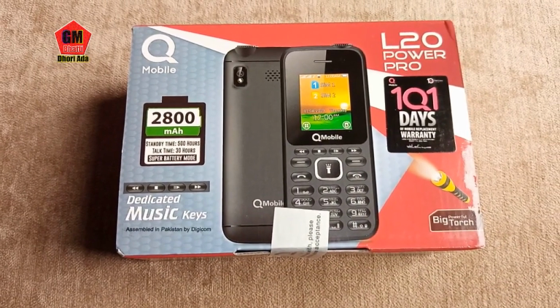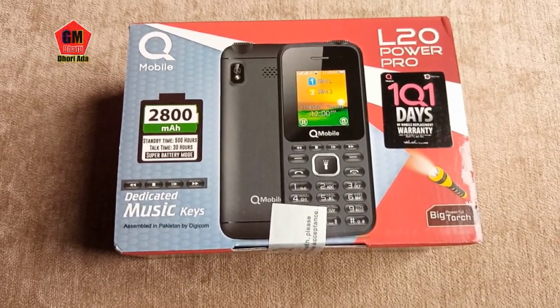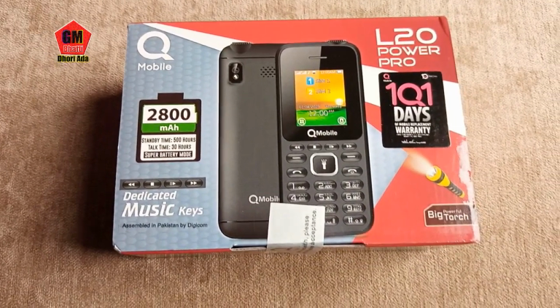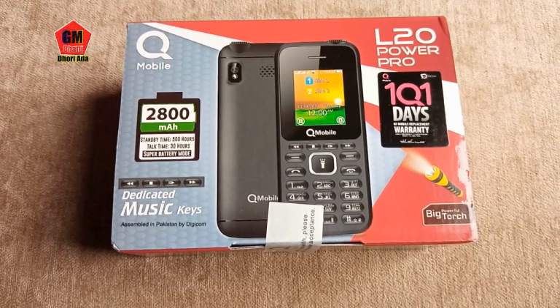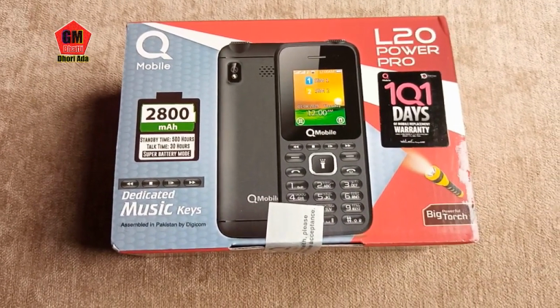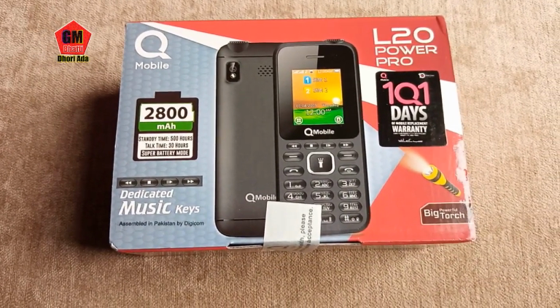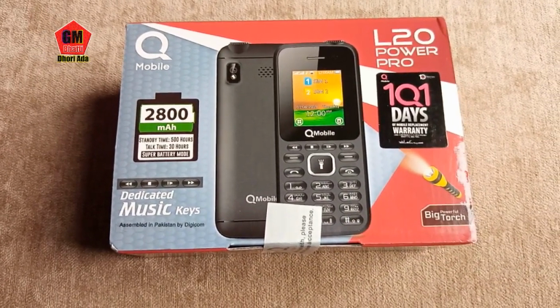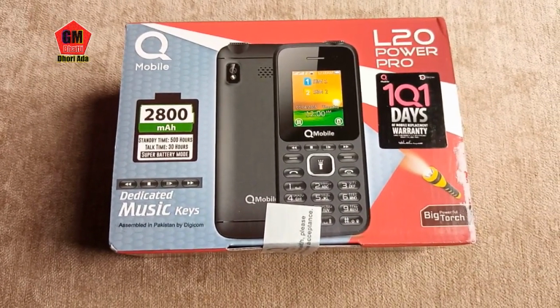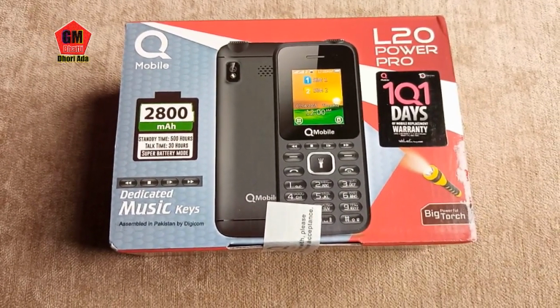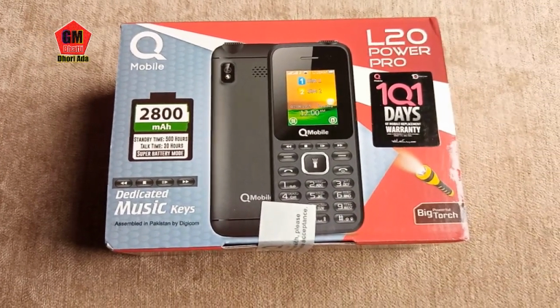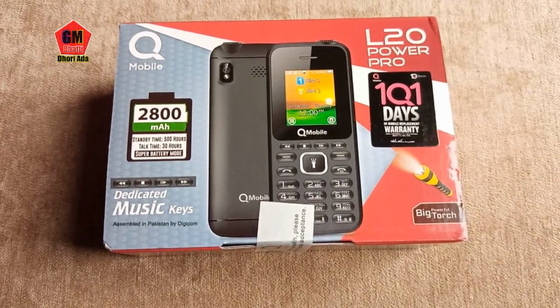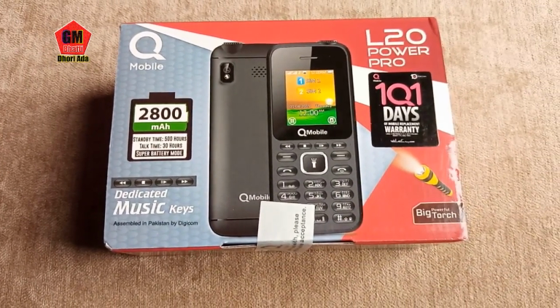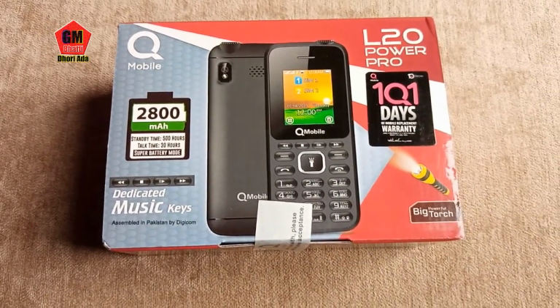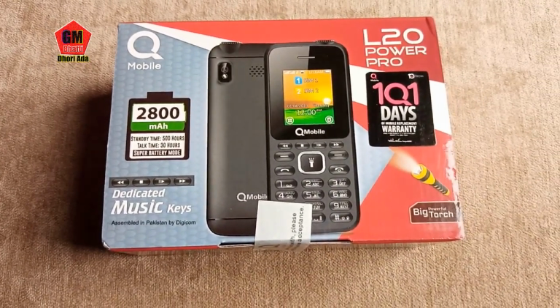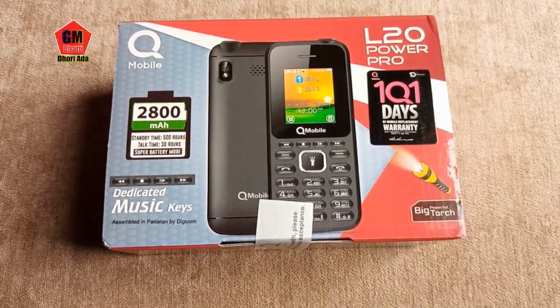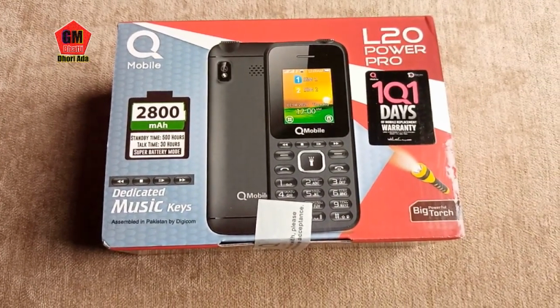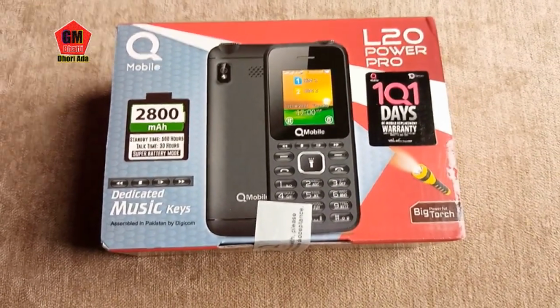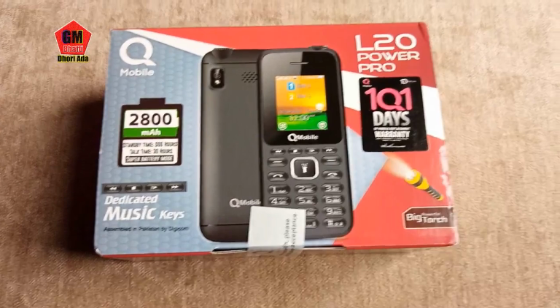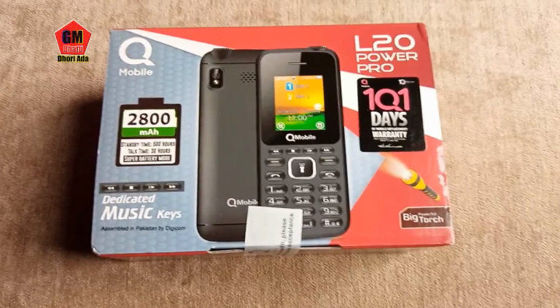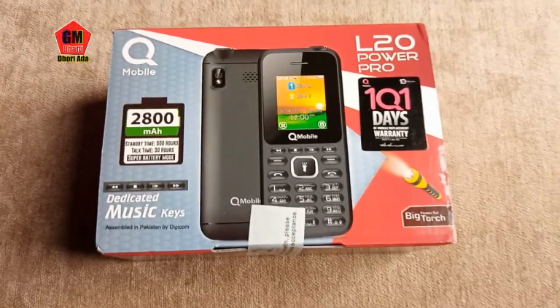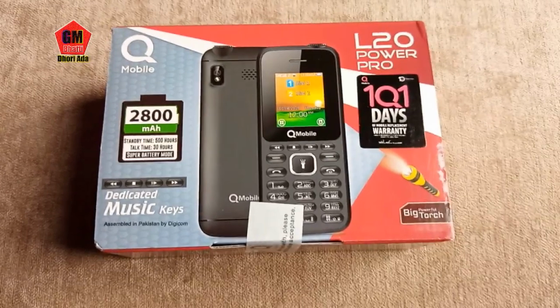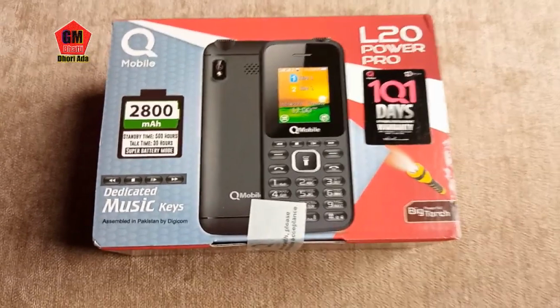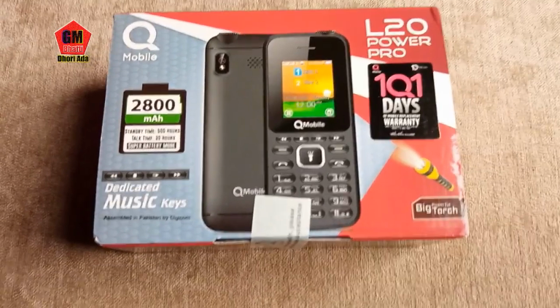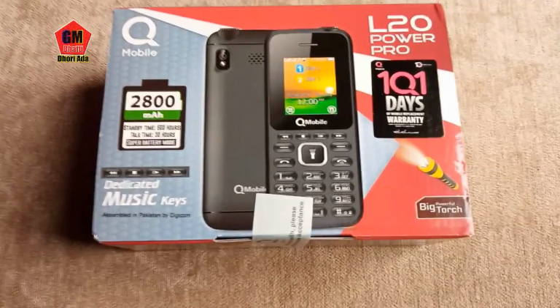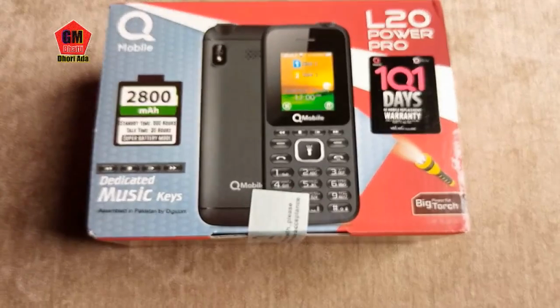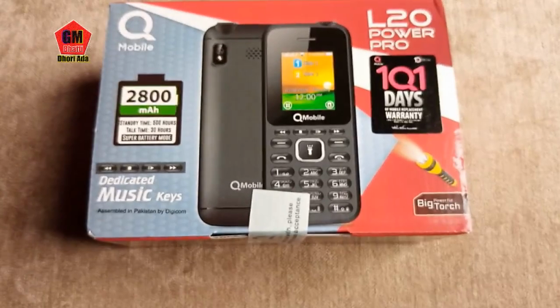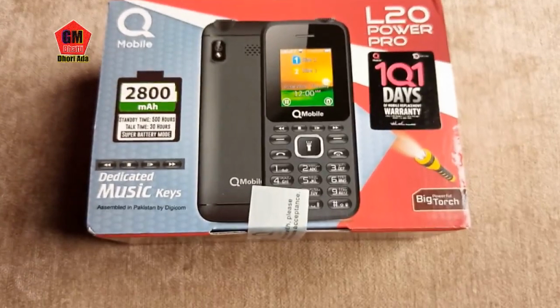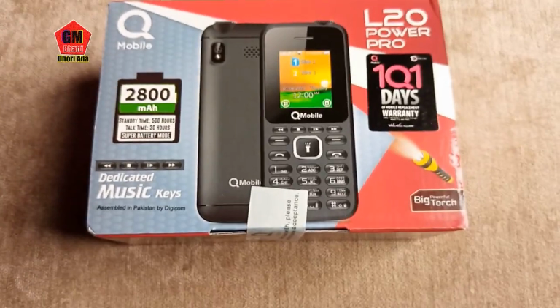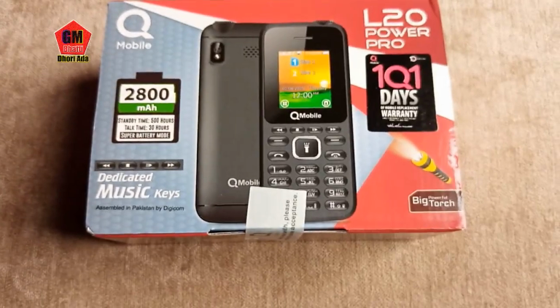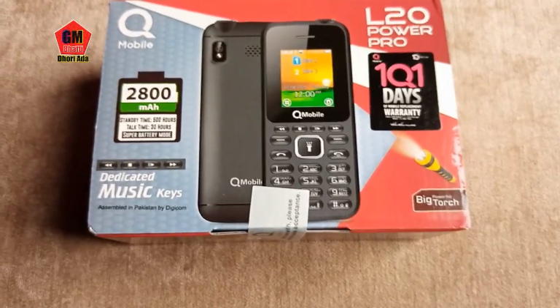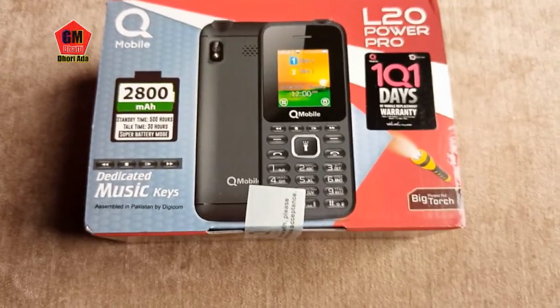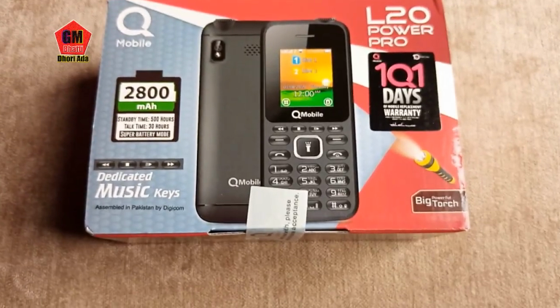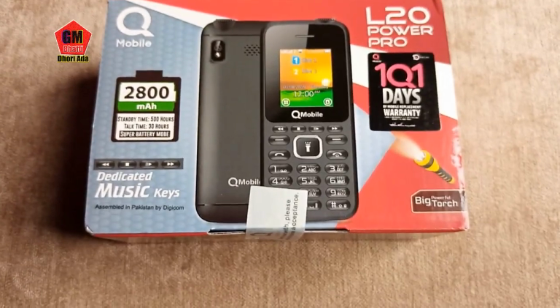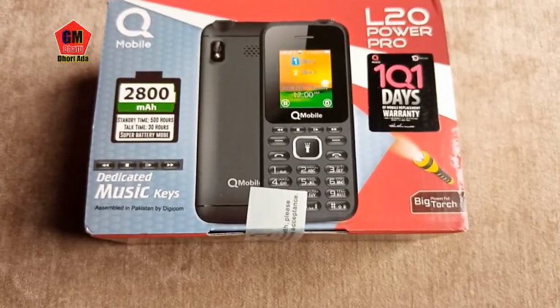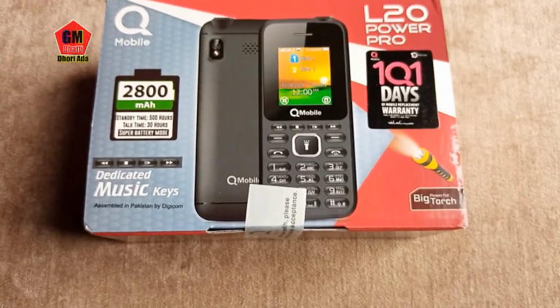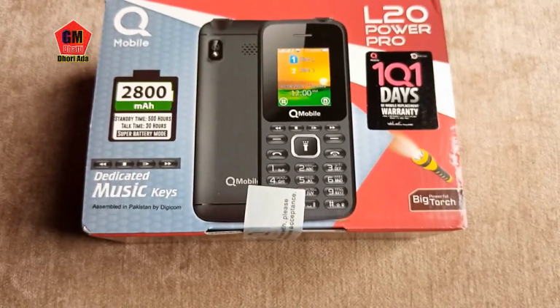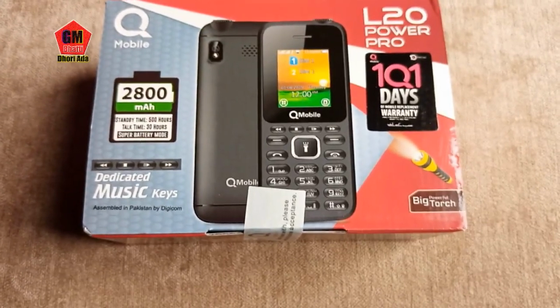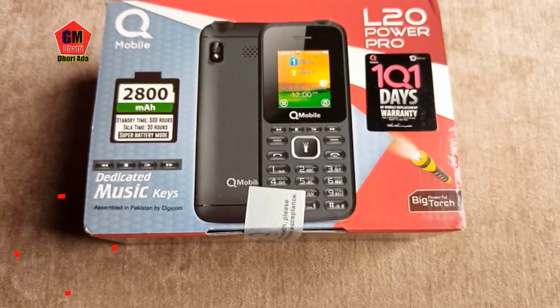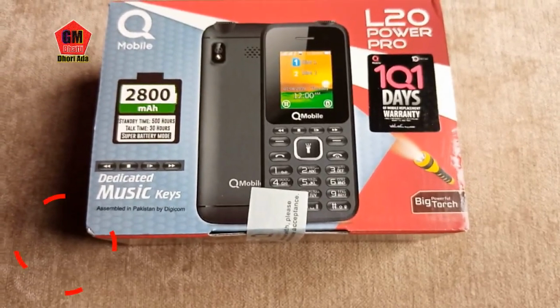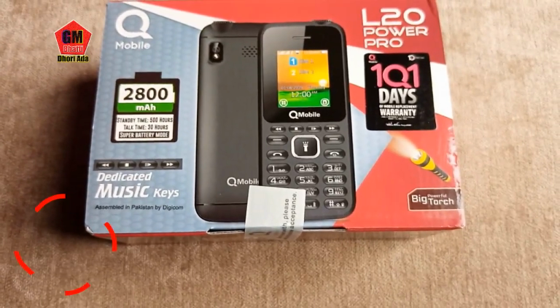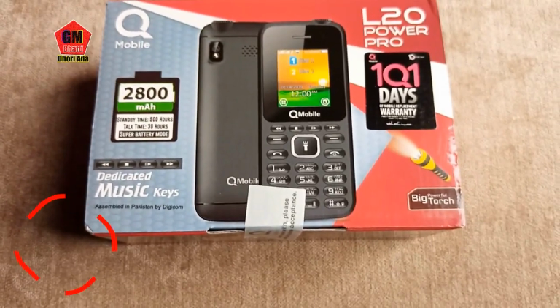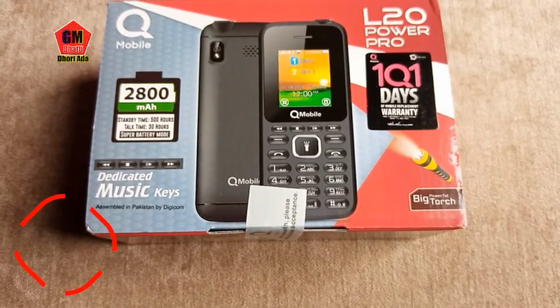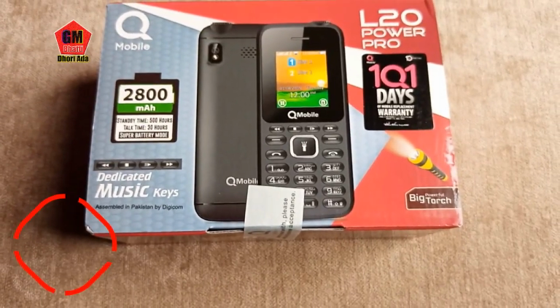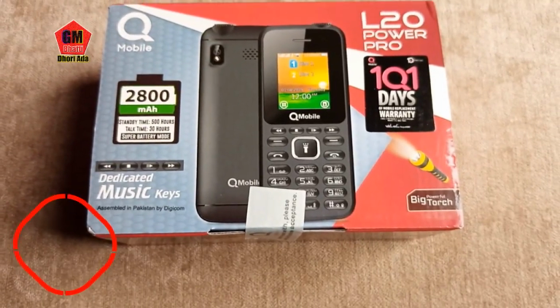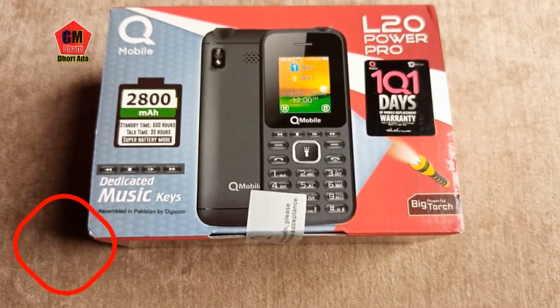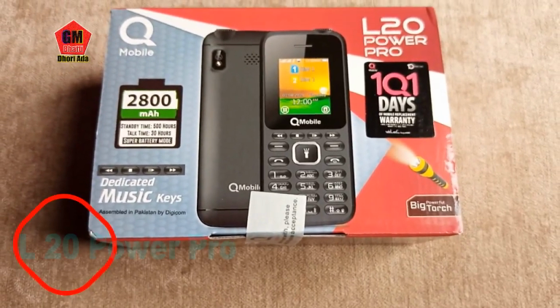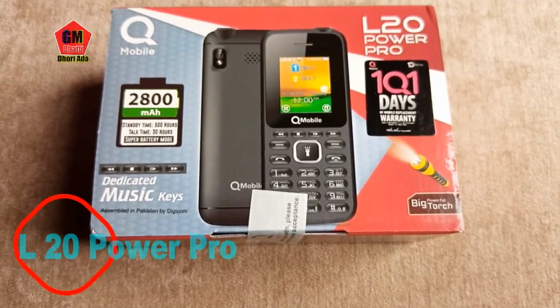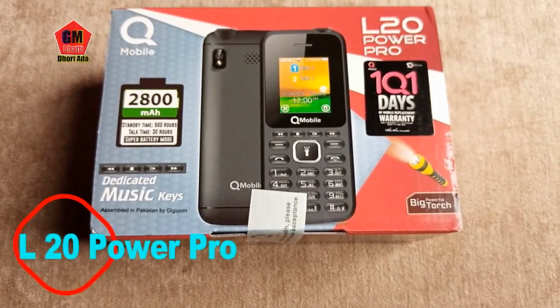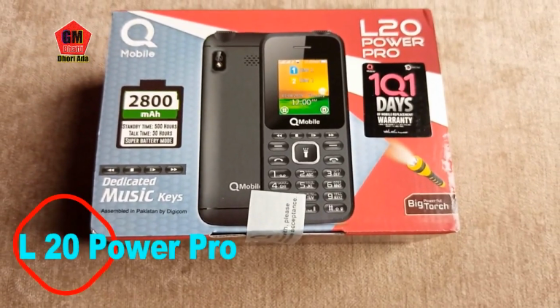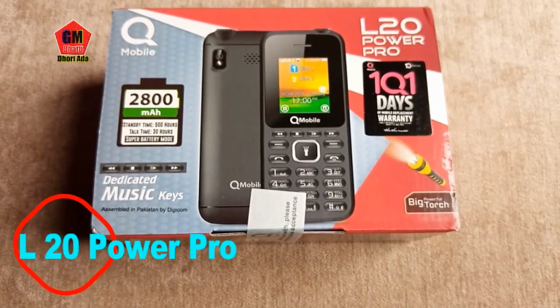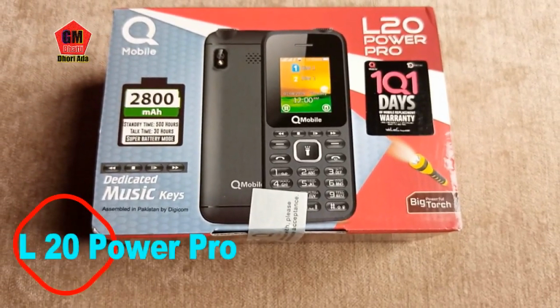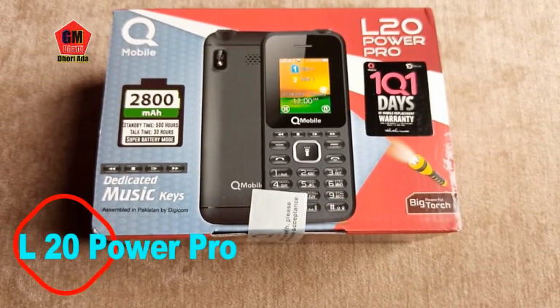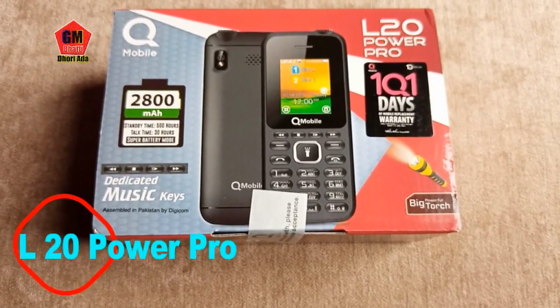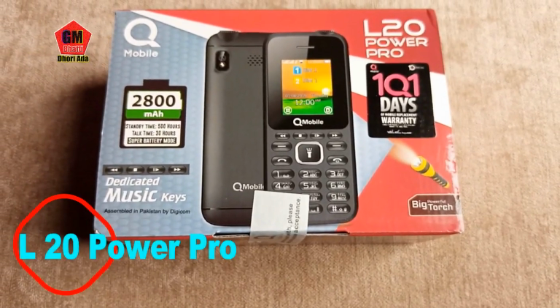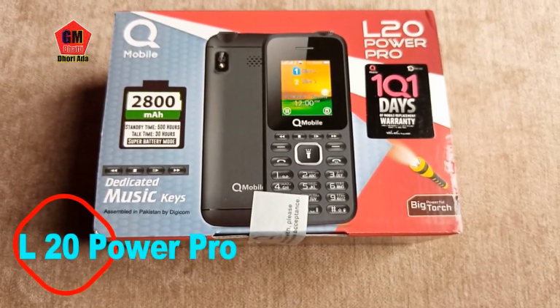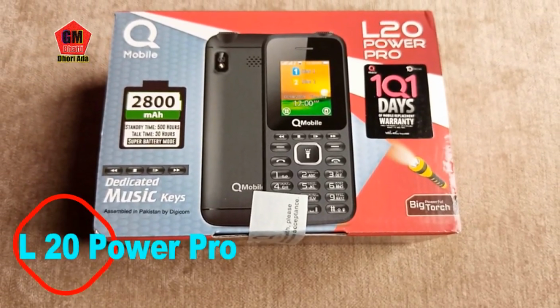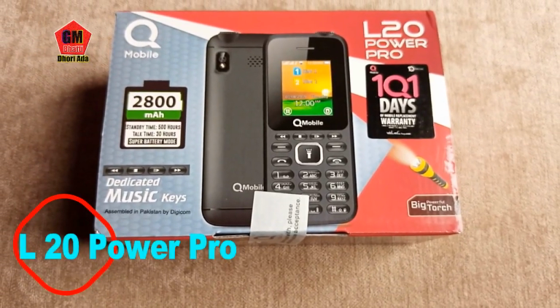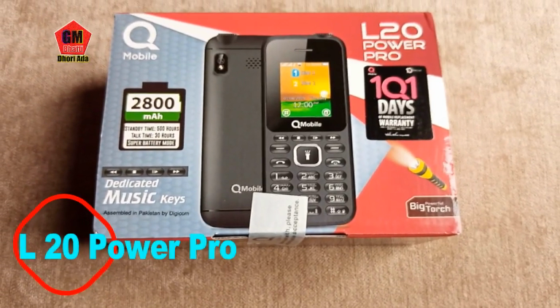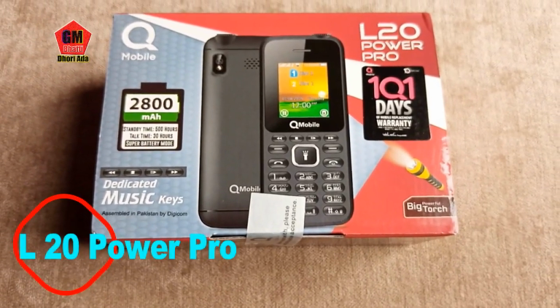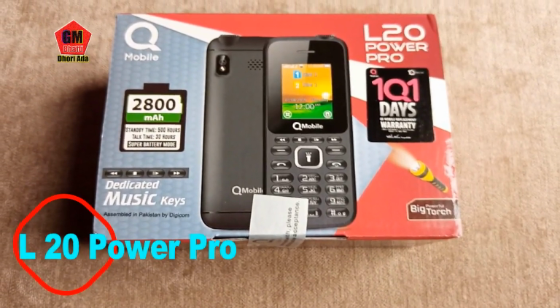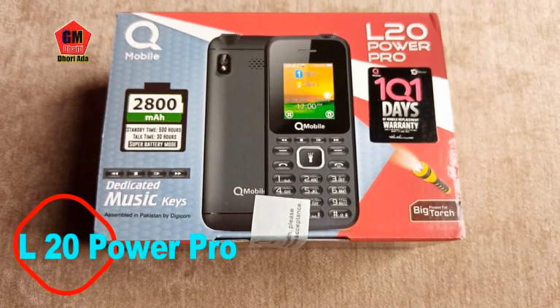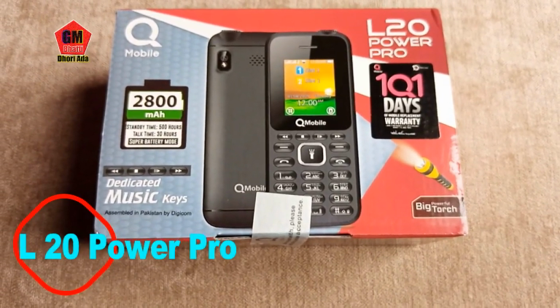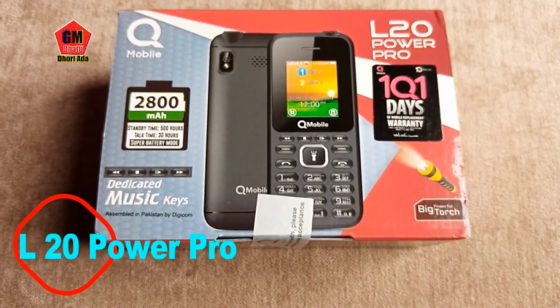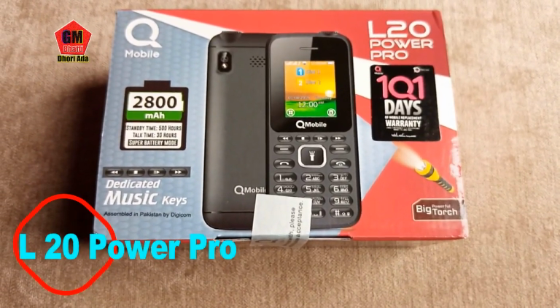Asalaamu alaikum, how are you my dear subscriber? I am taking my dear subscriber to my new model L20 Power Pro.